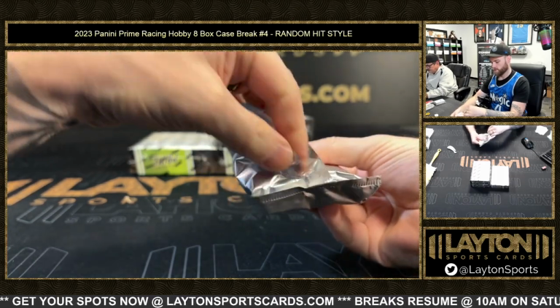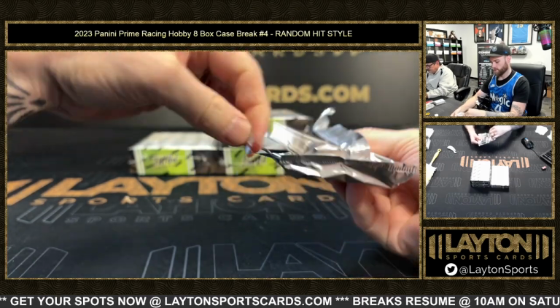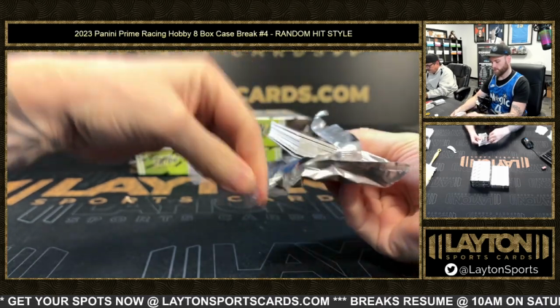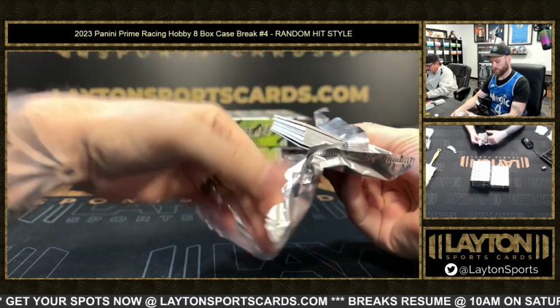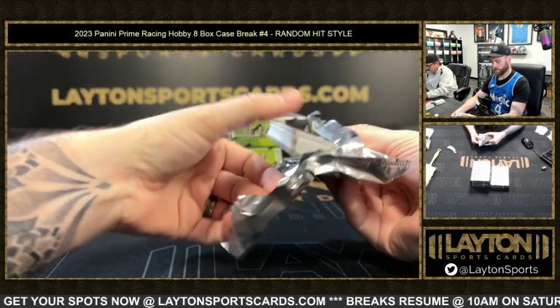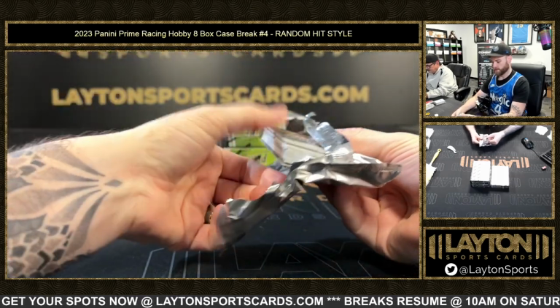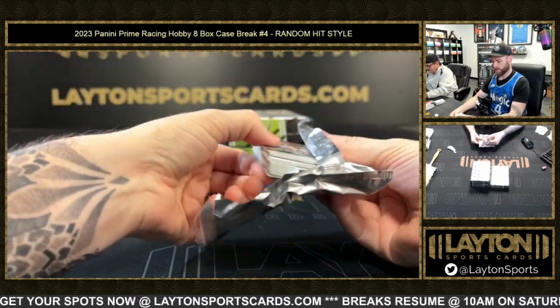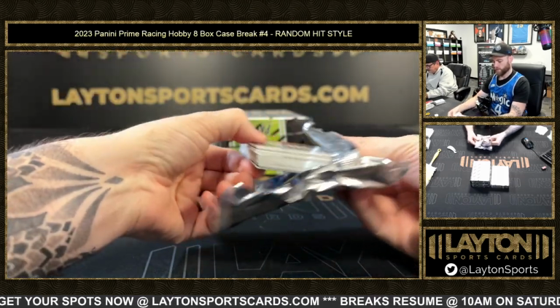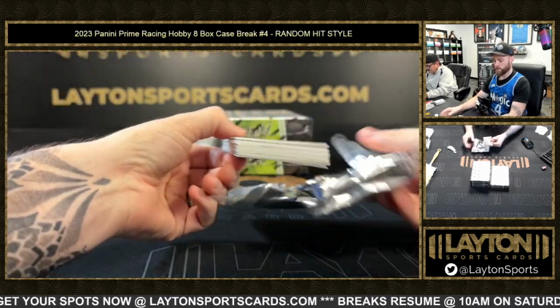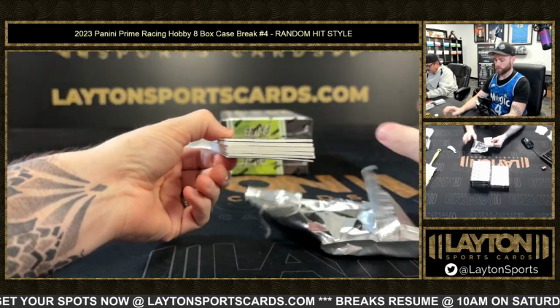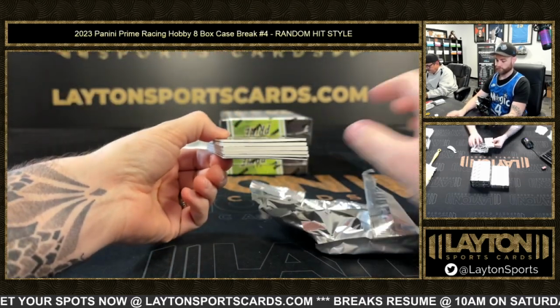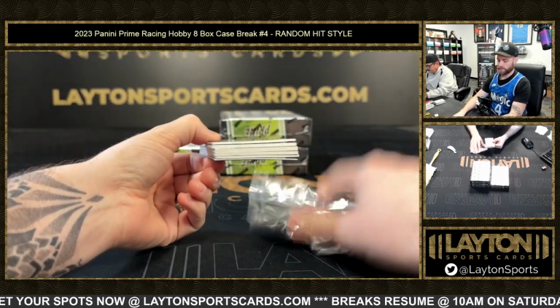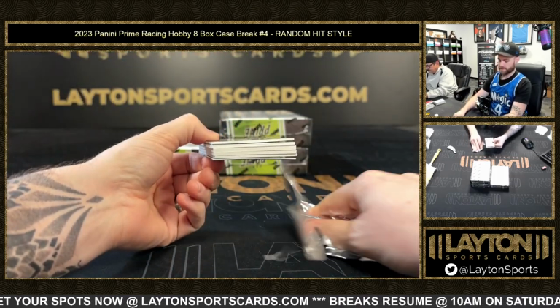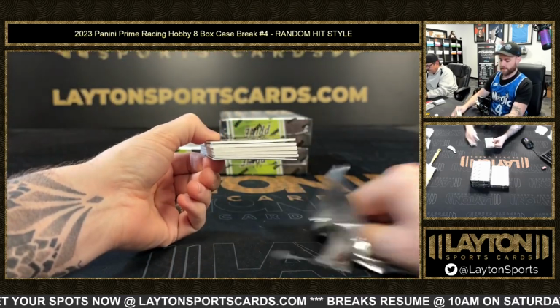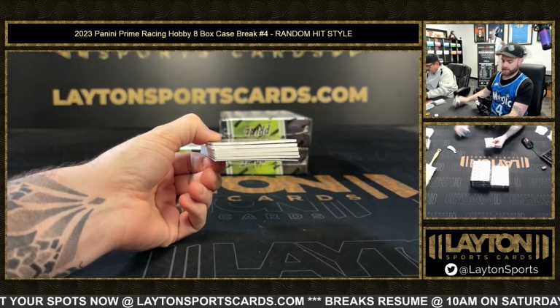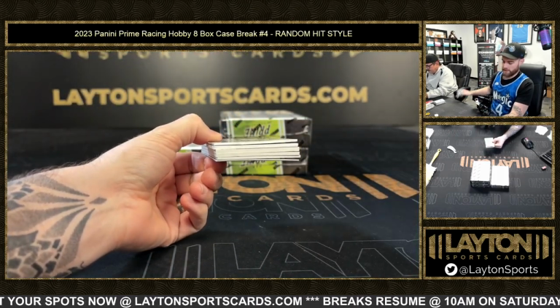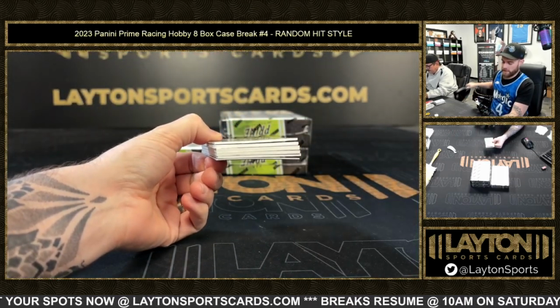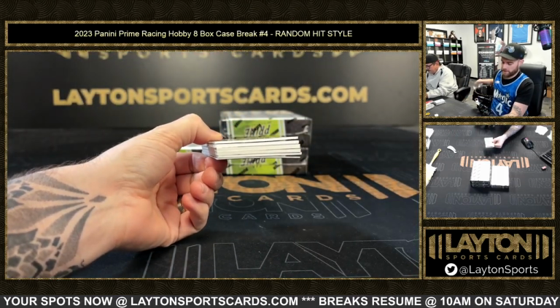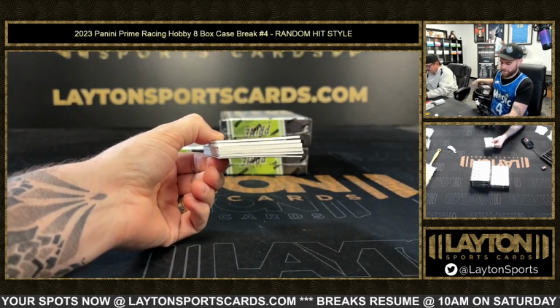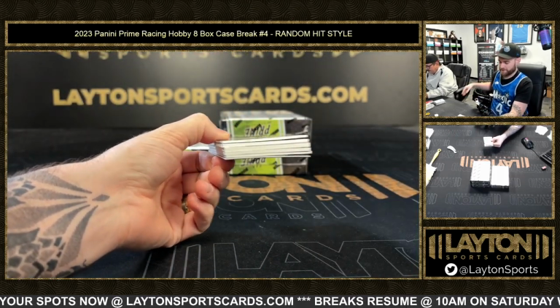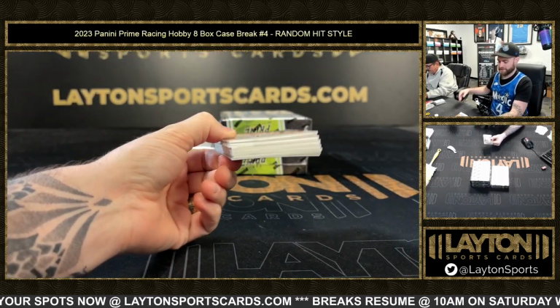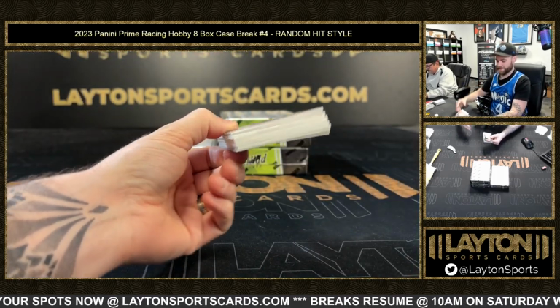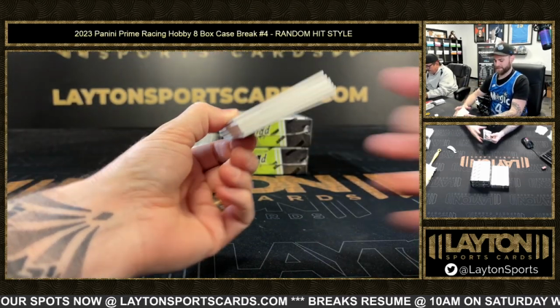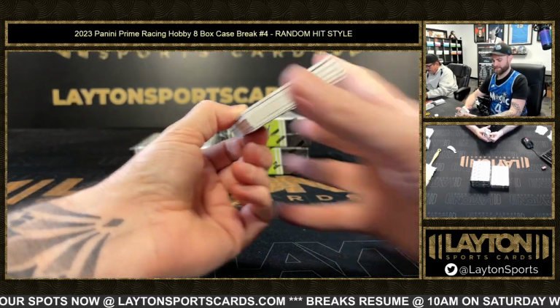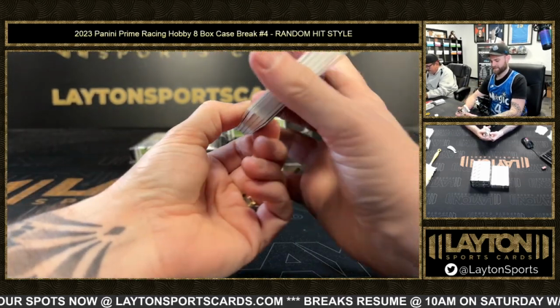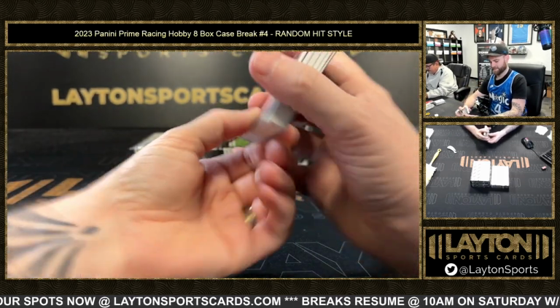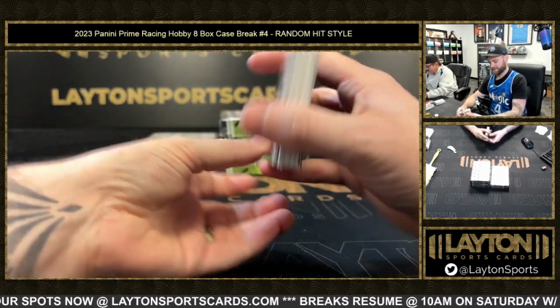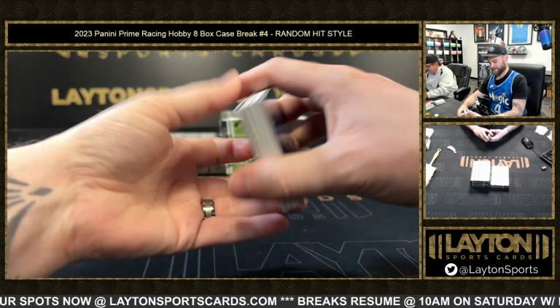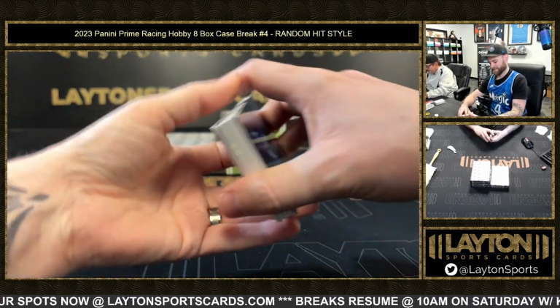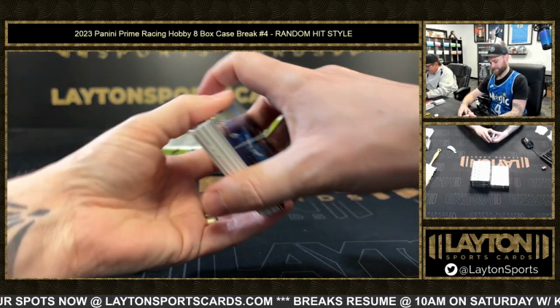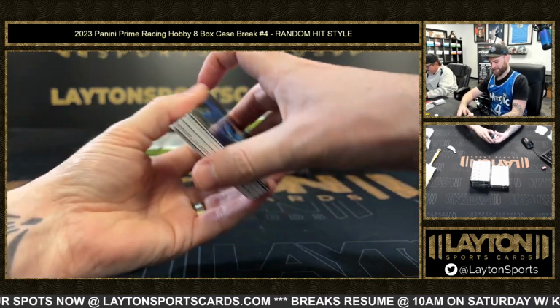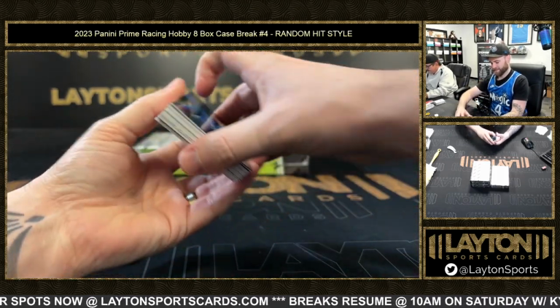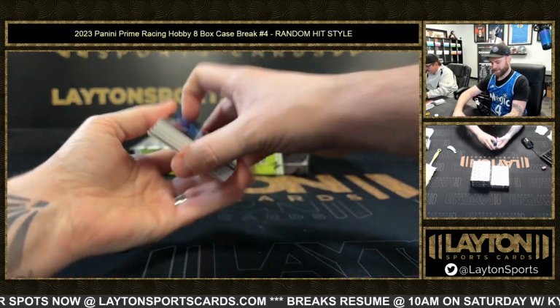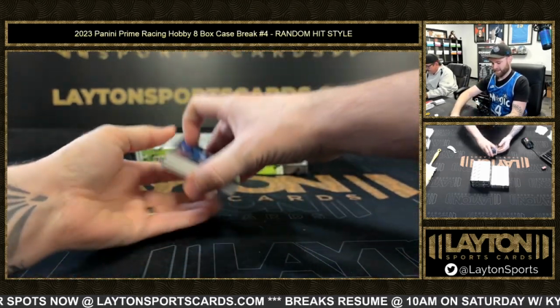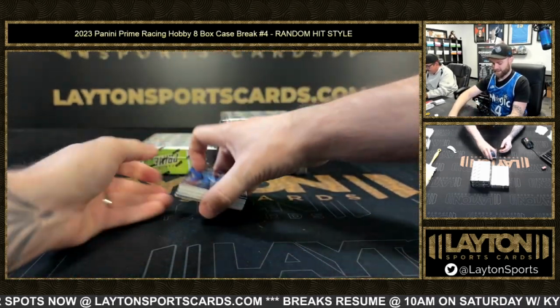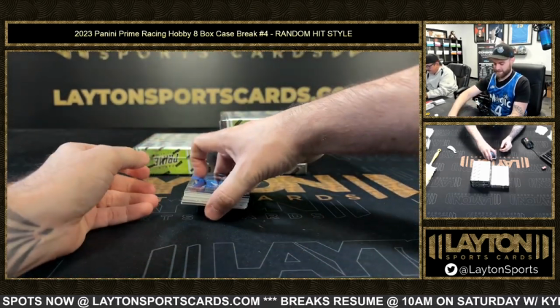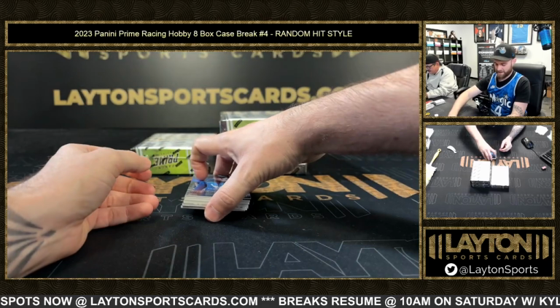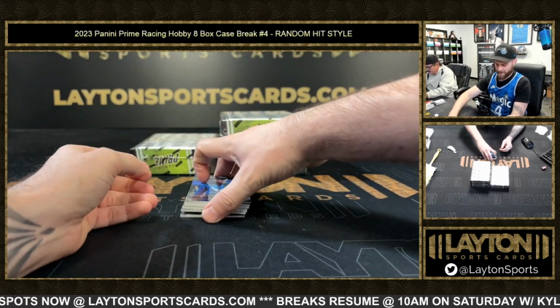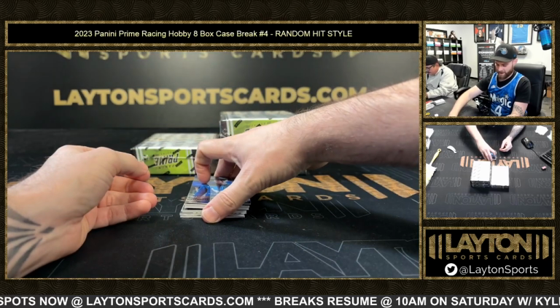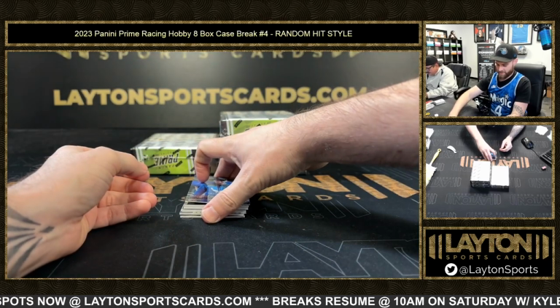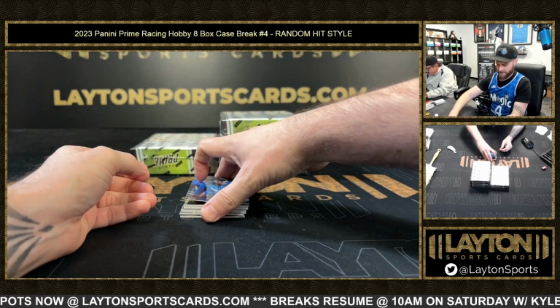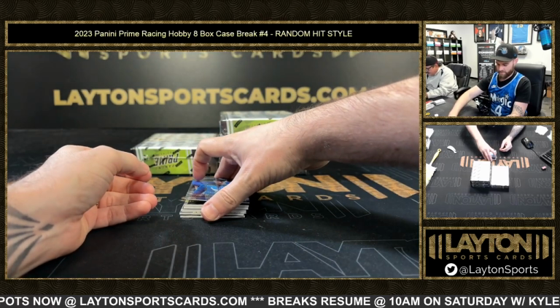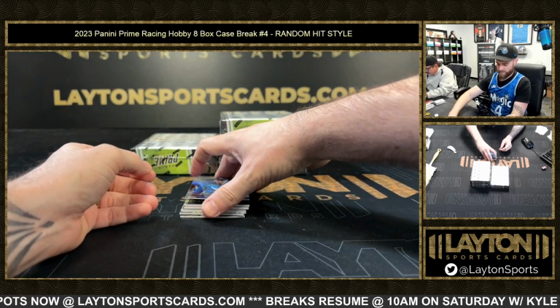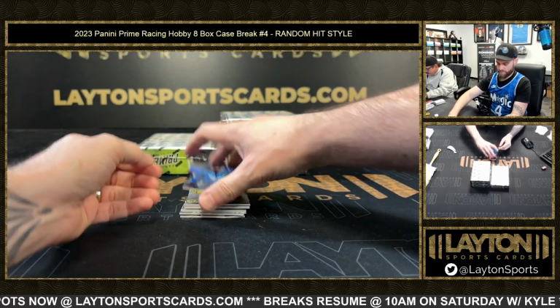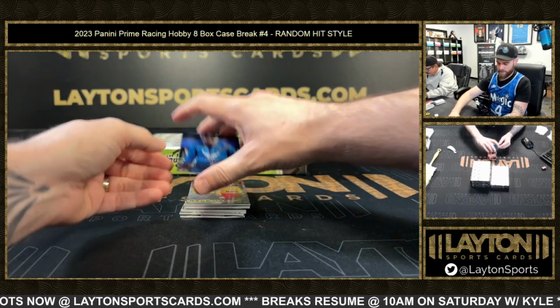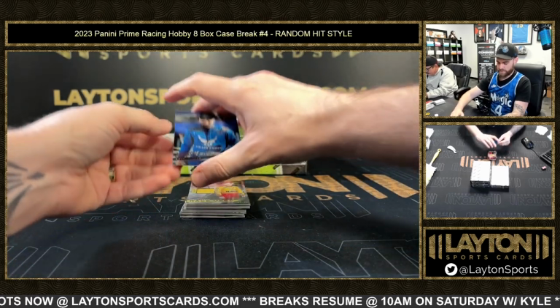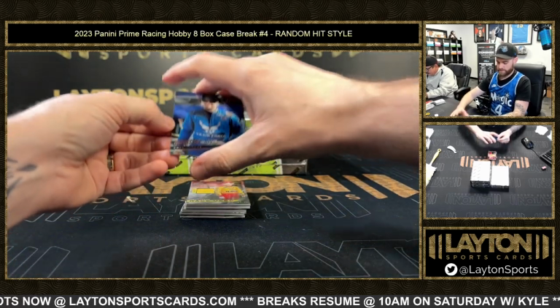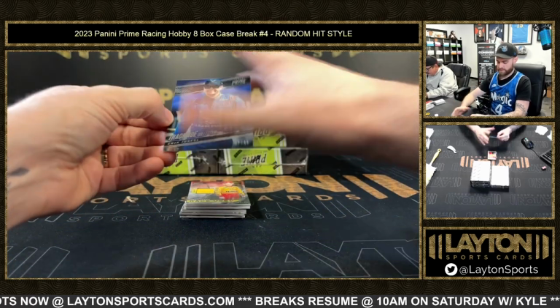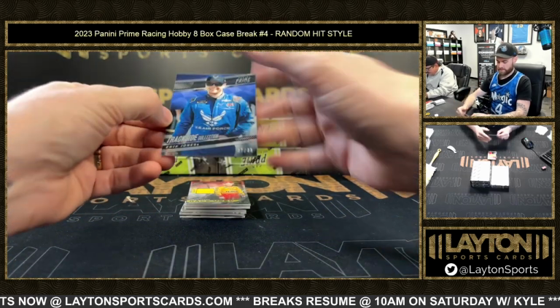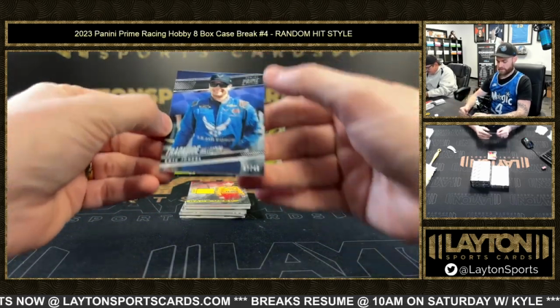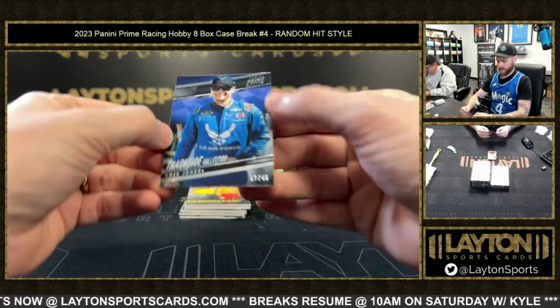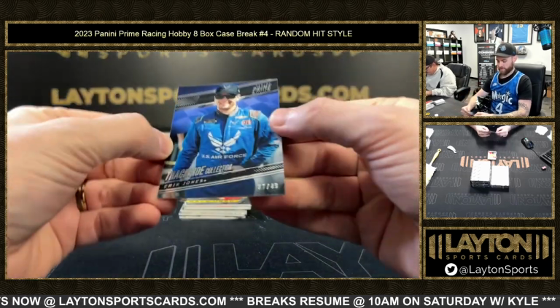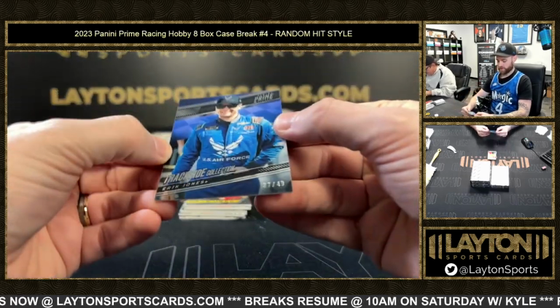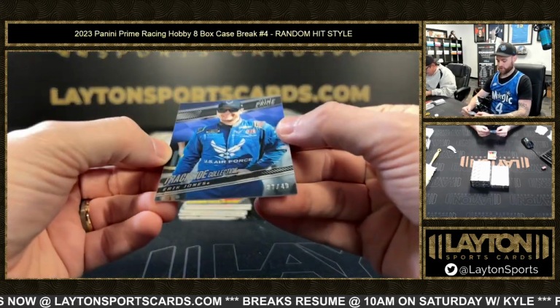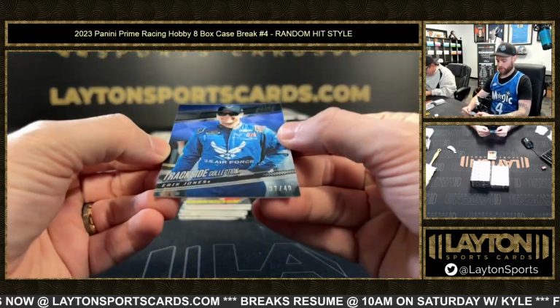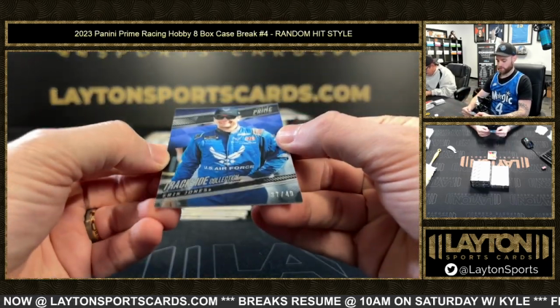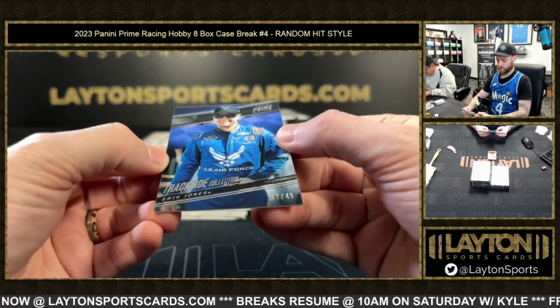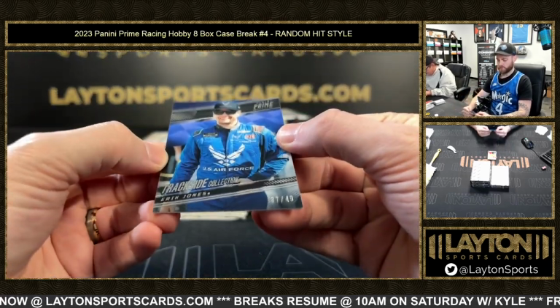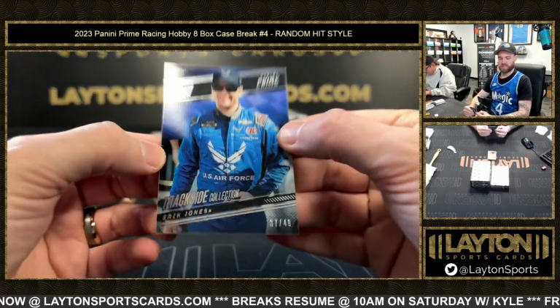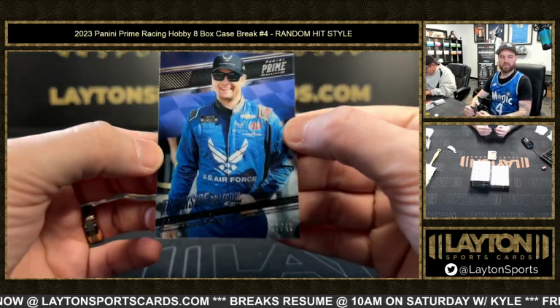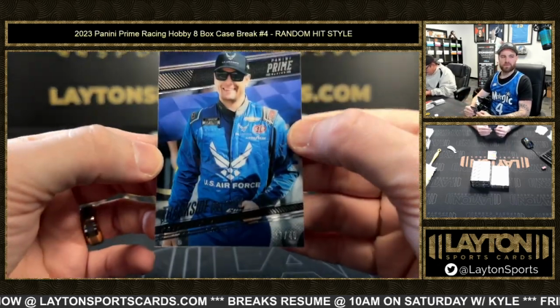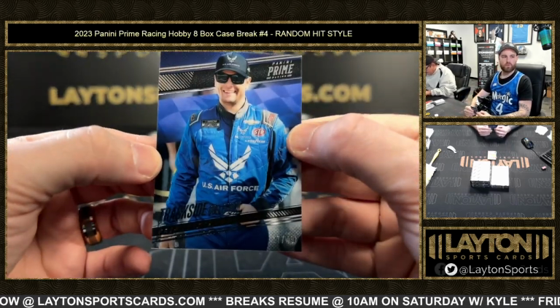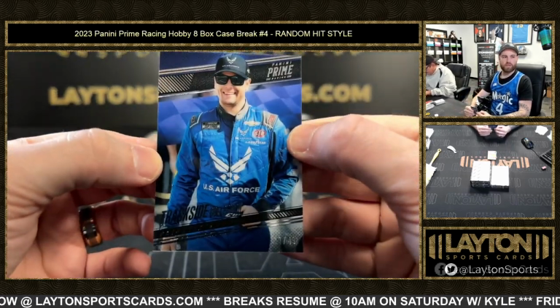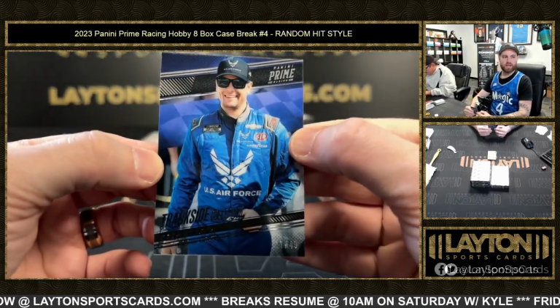The relics are like way cooler than anything else. All right, base Eric Jones, 37 of 49.